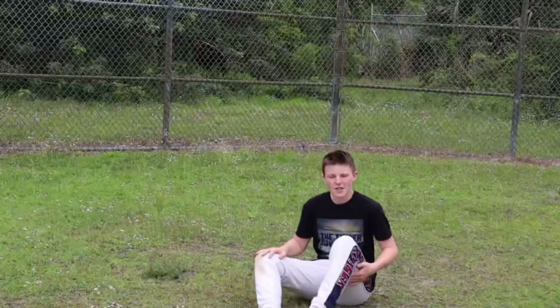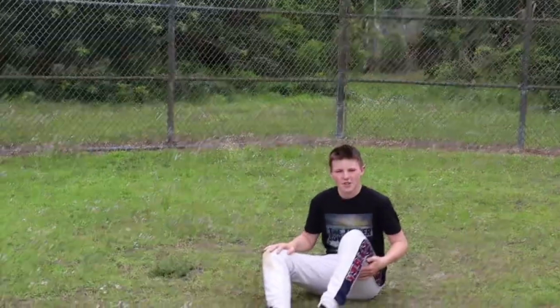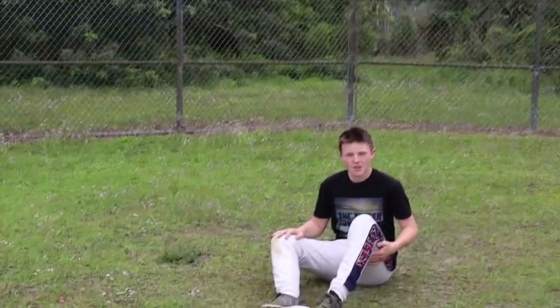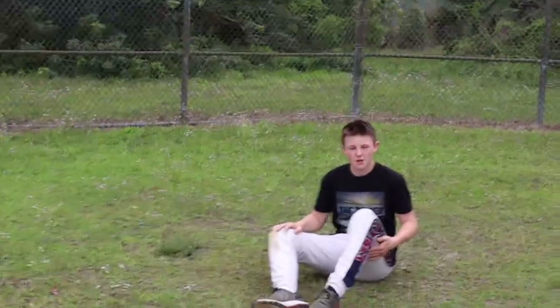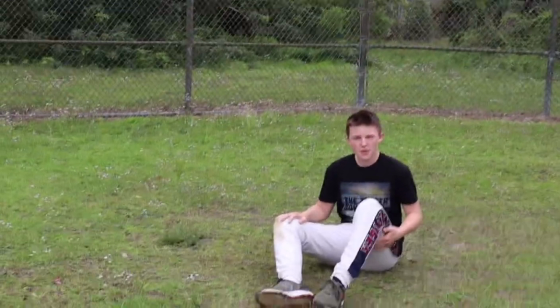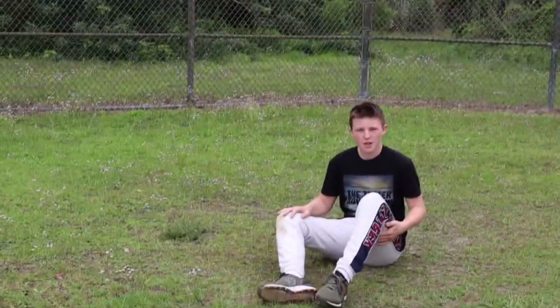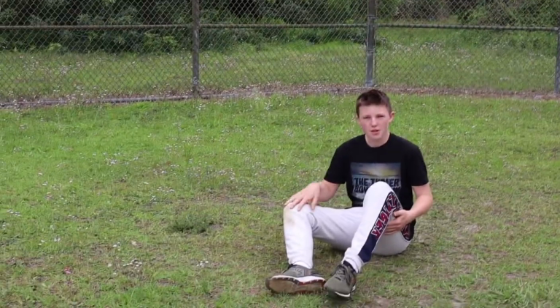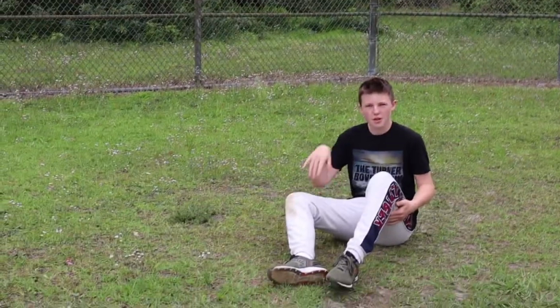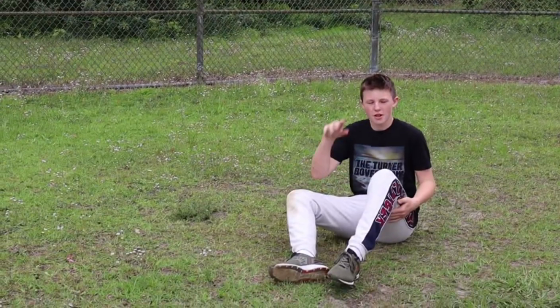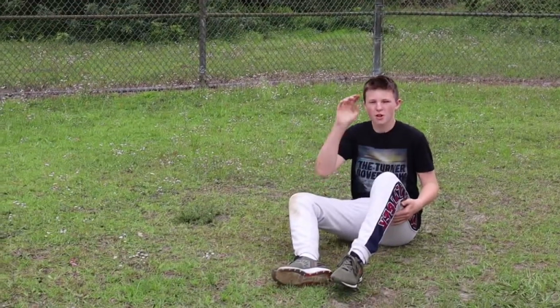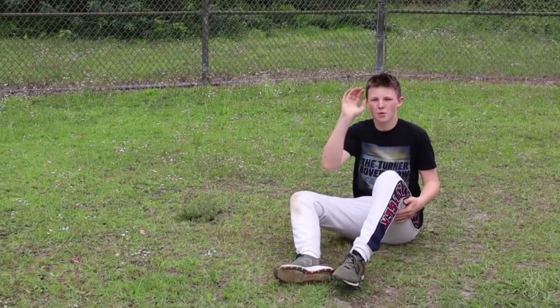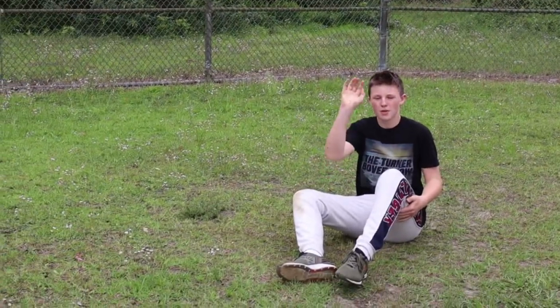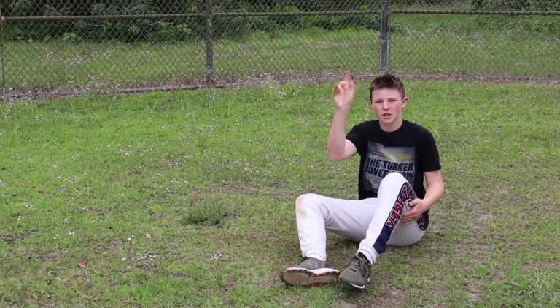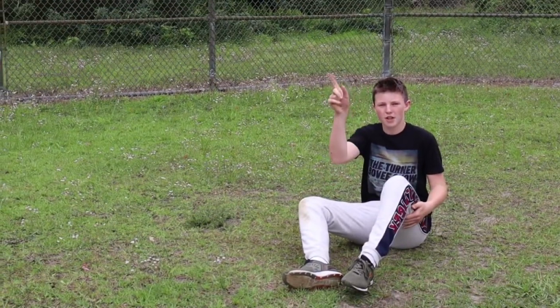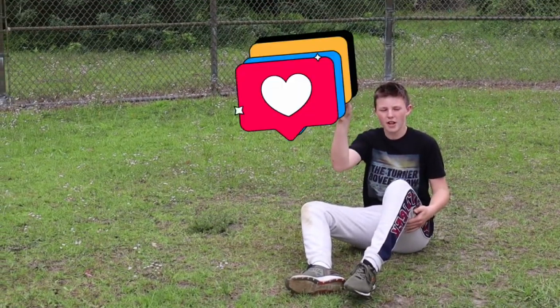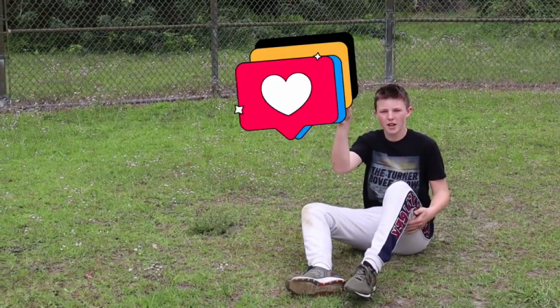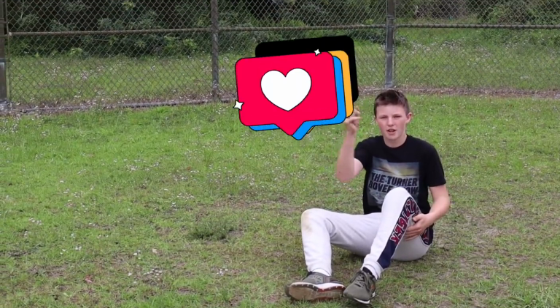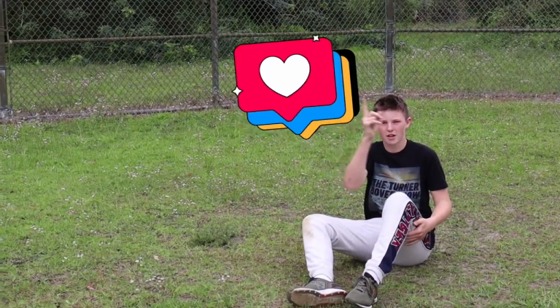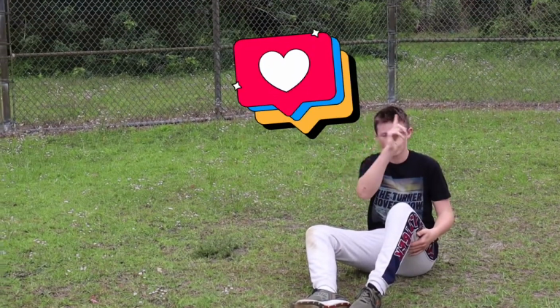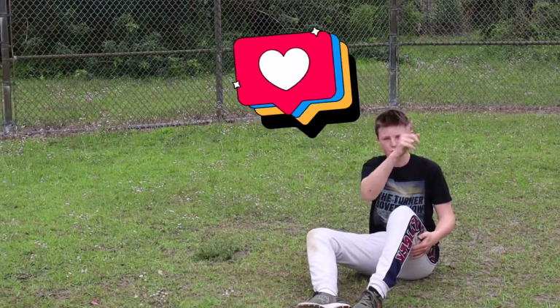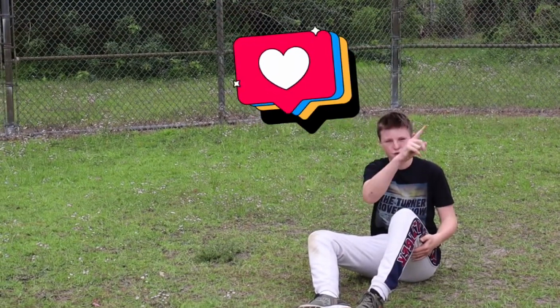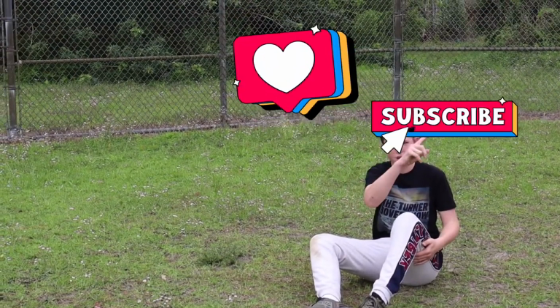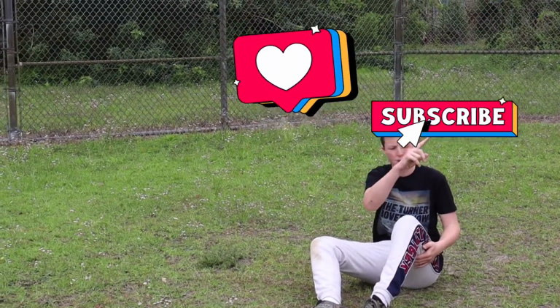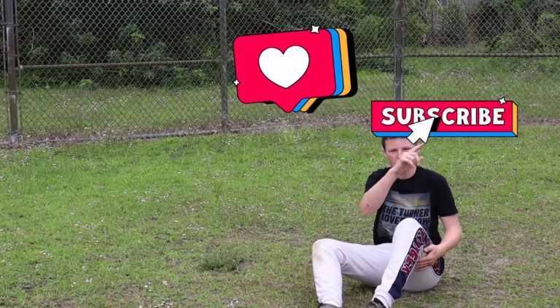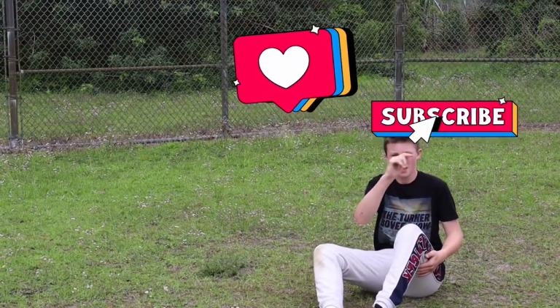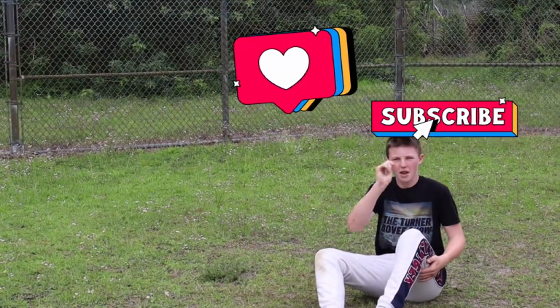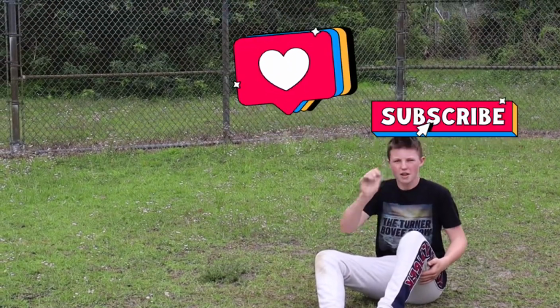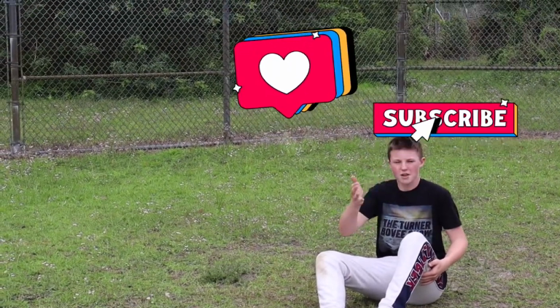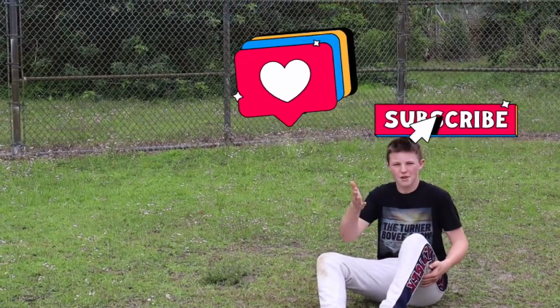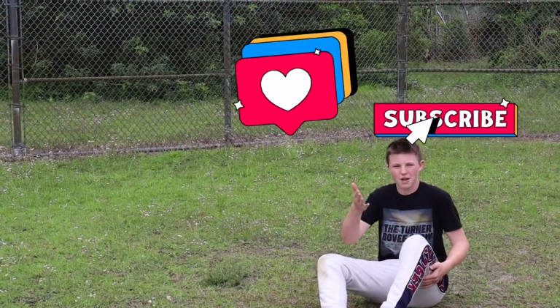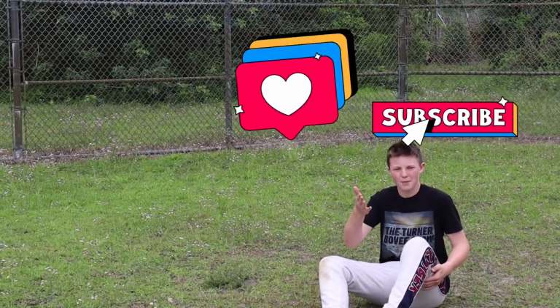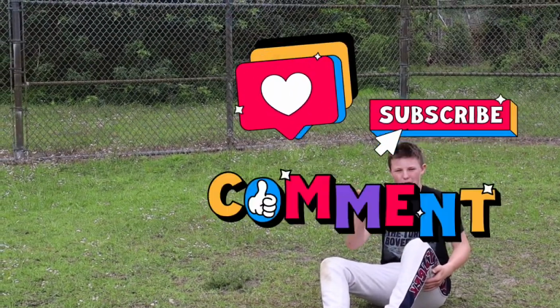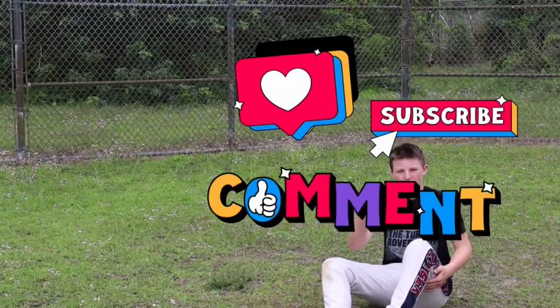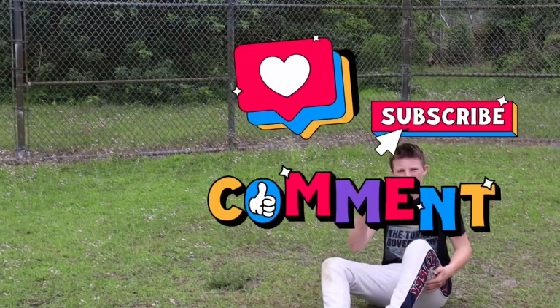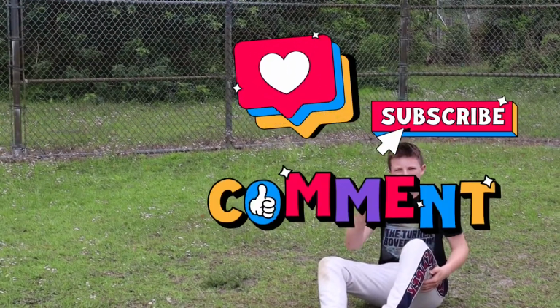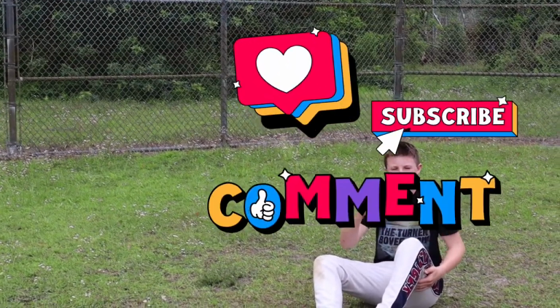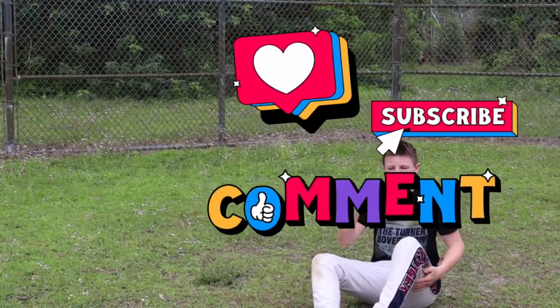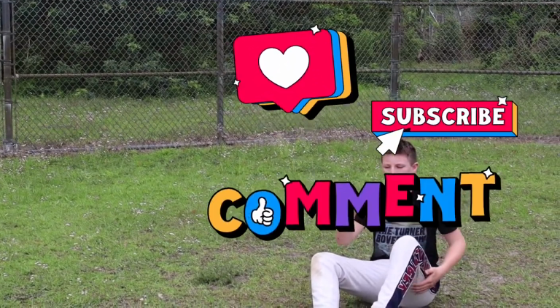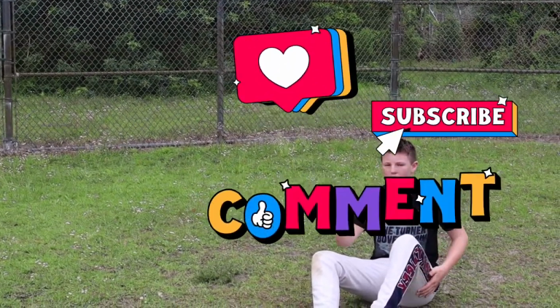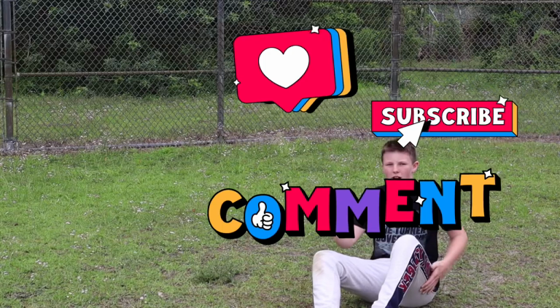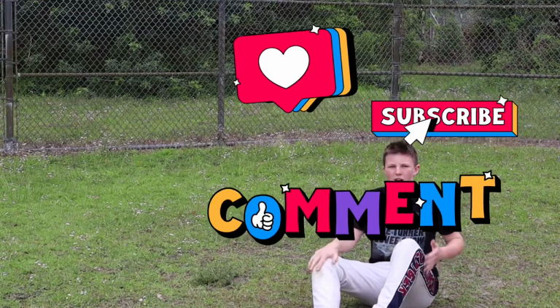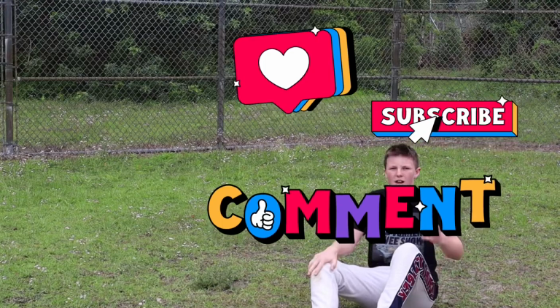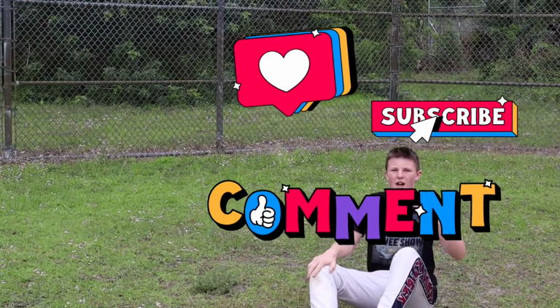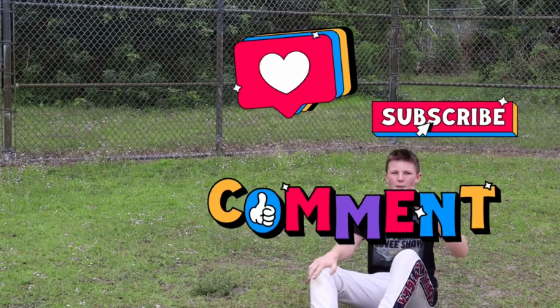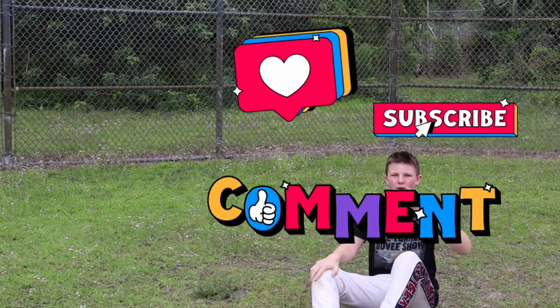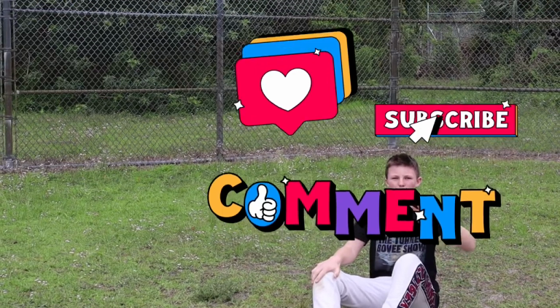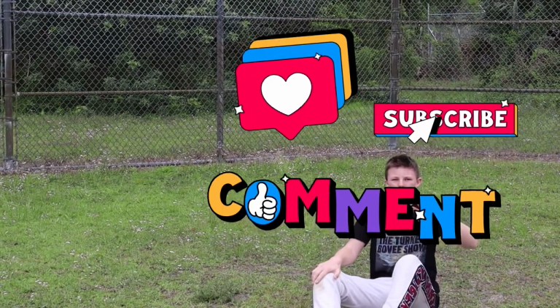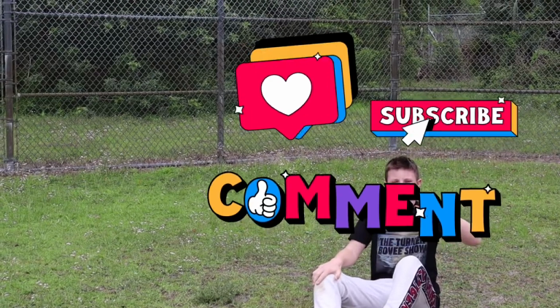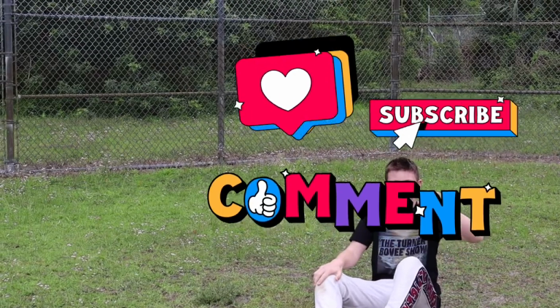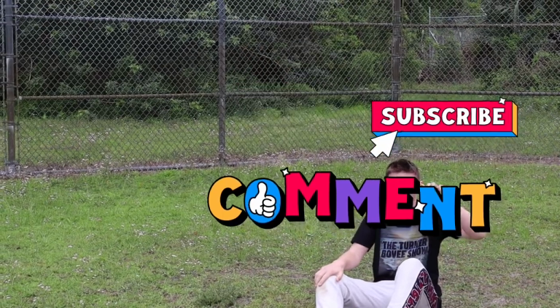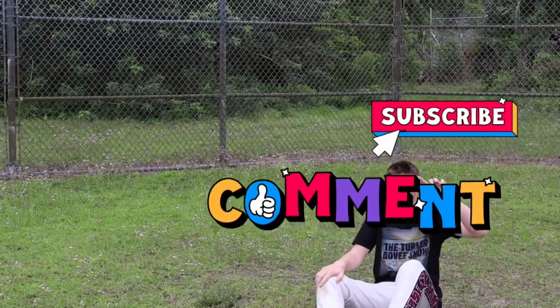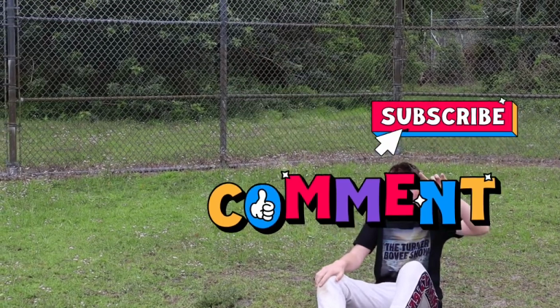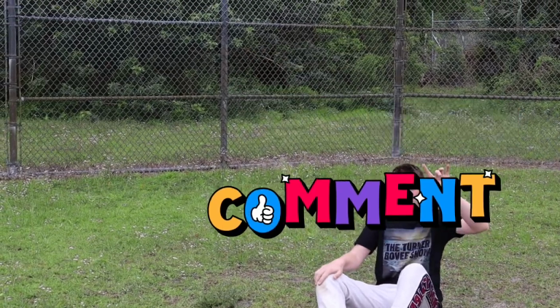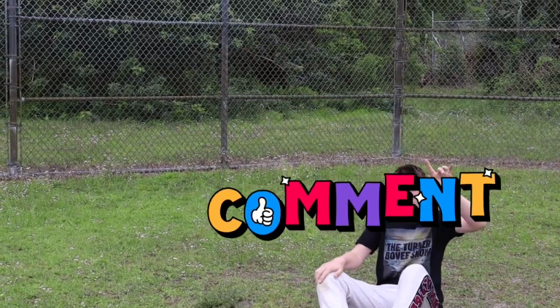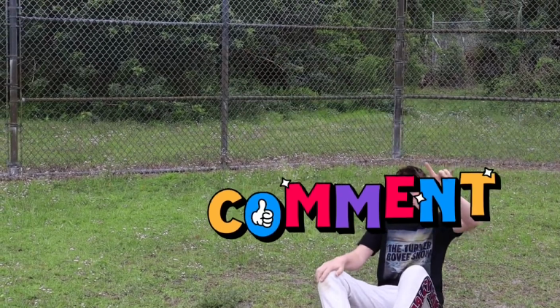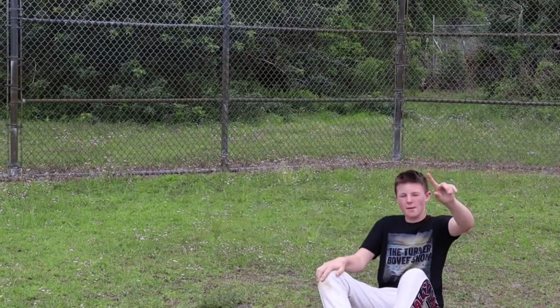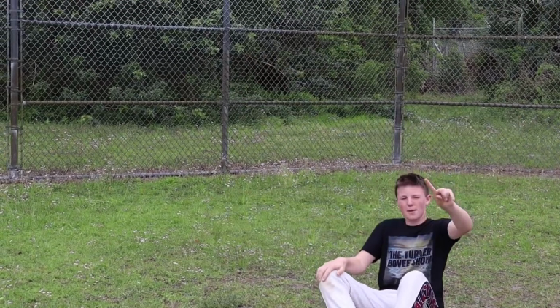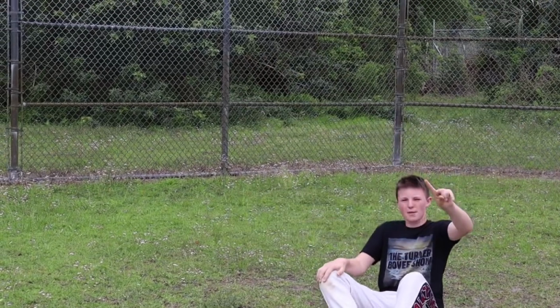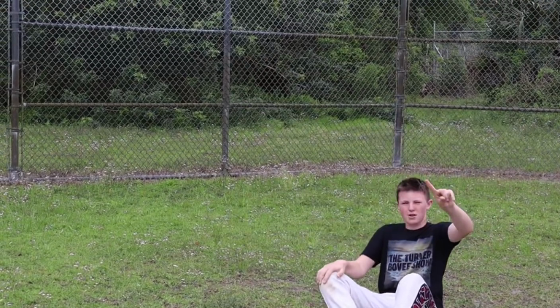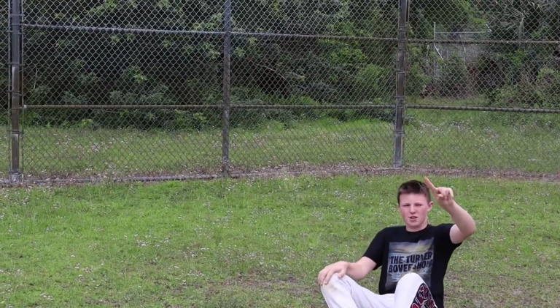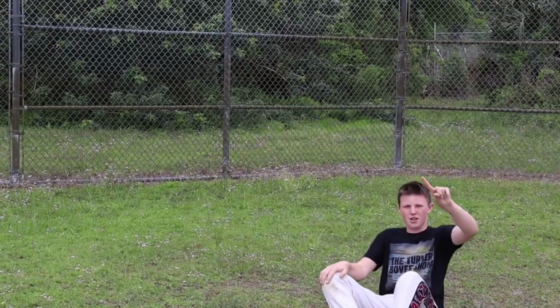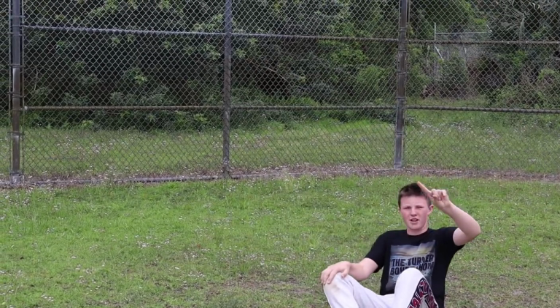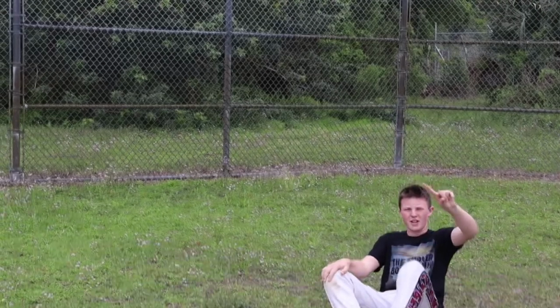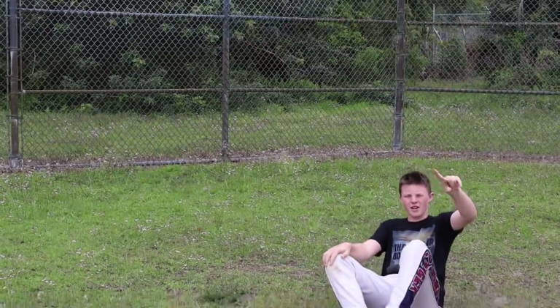That's the end of the video. Remember to like, subscribe, and leave a comment down below. I'm out of breath. Go buy my merch. Thanks.